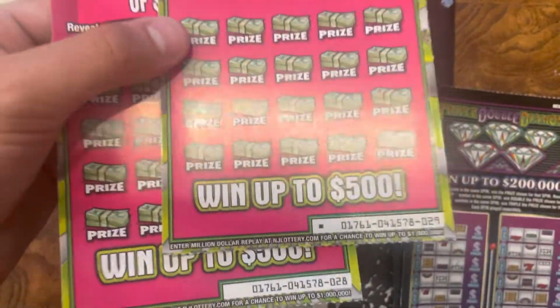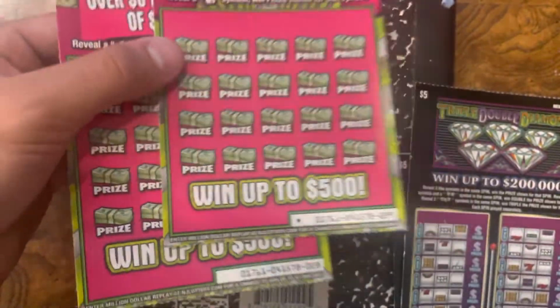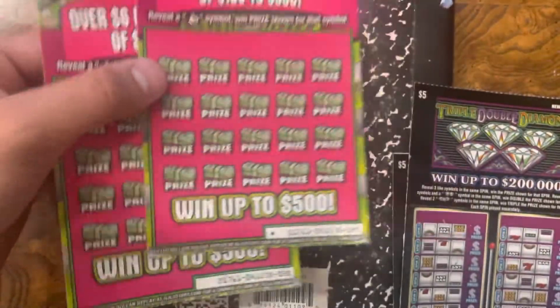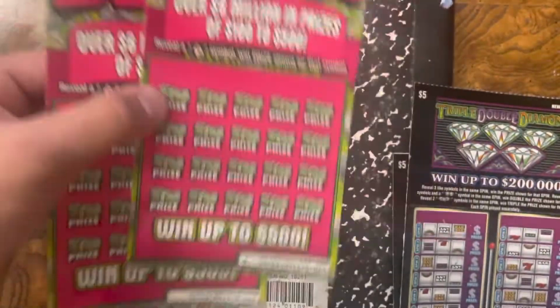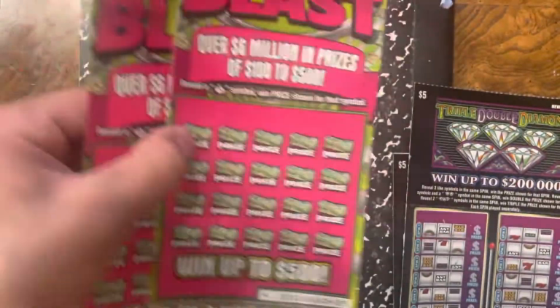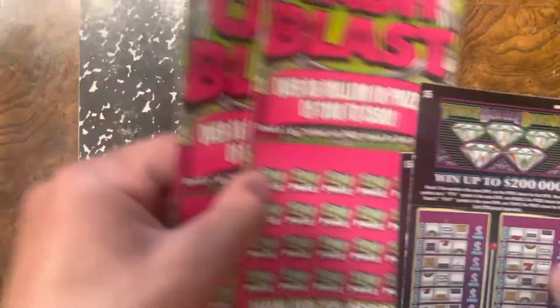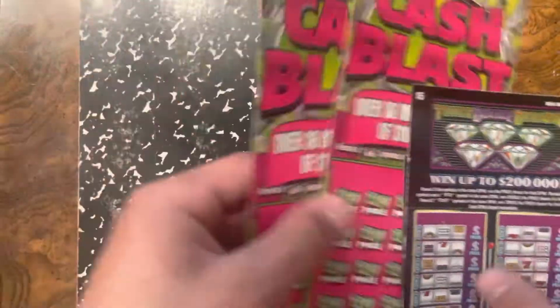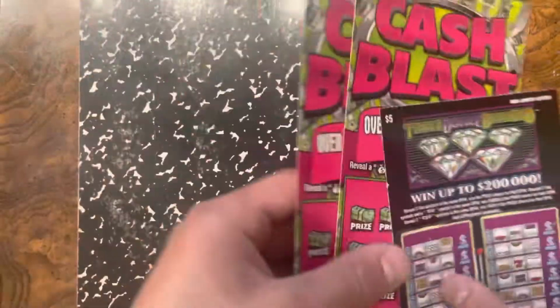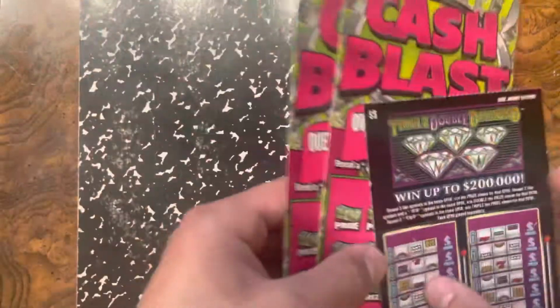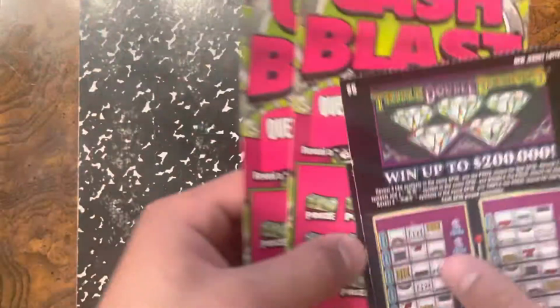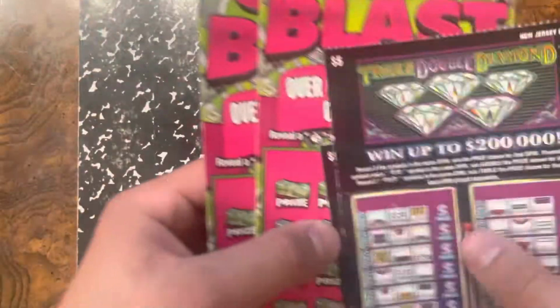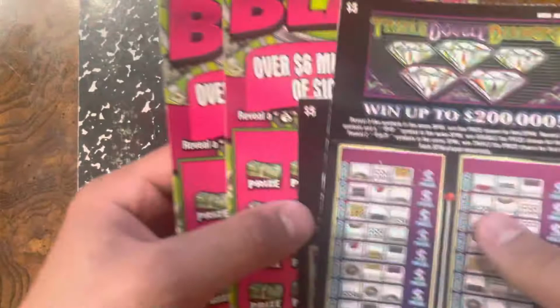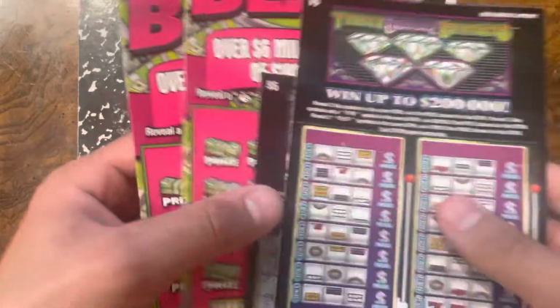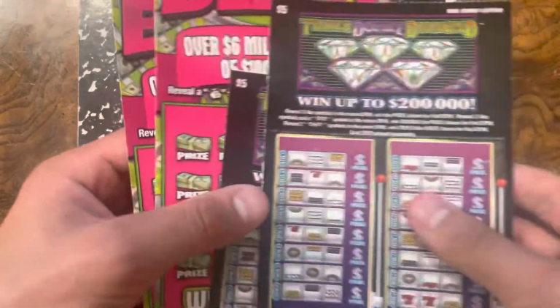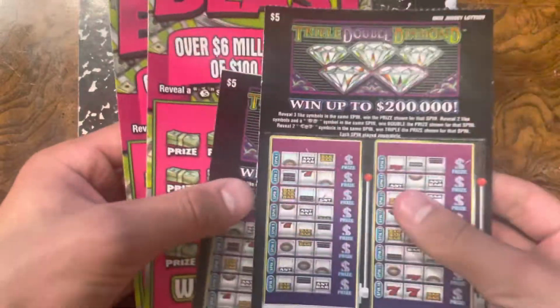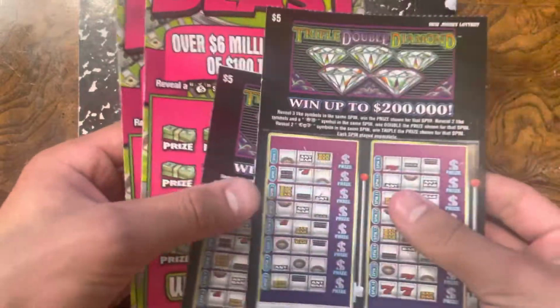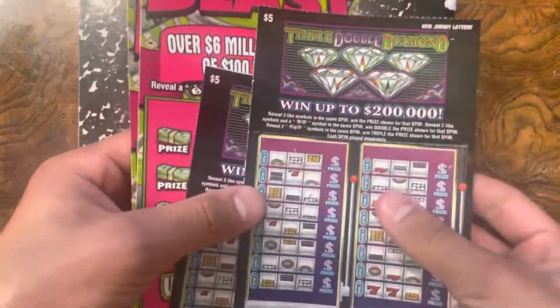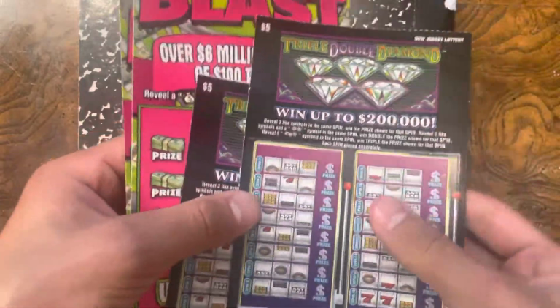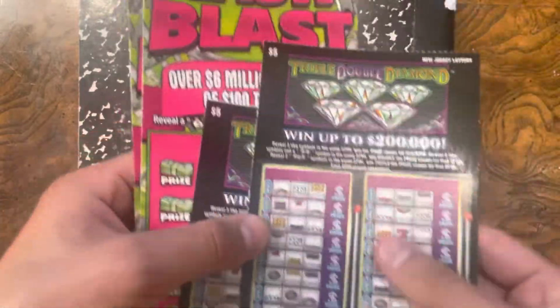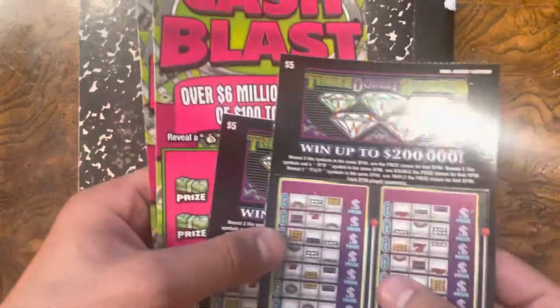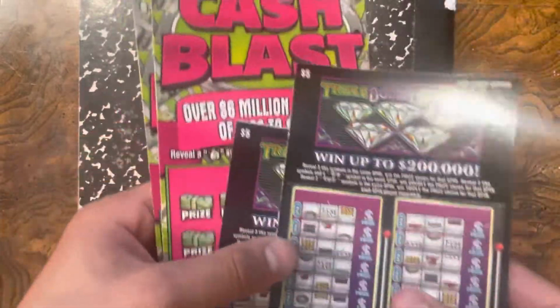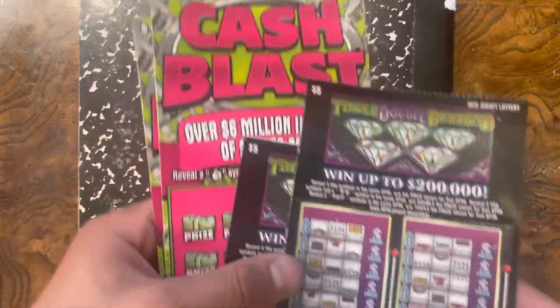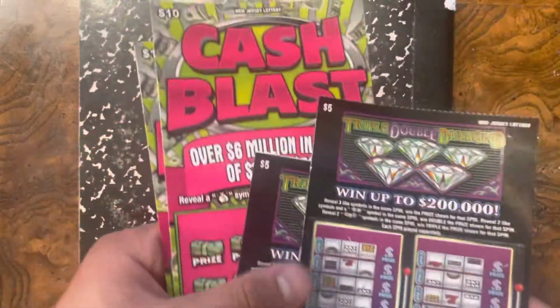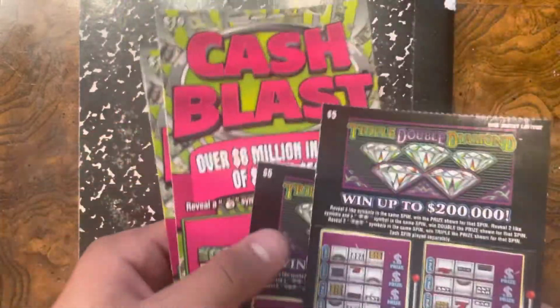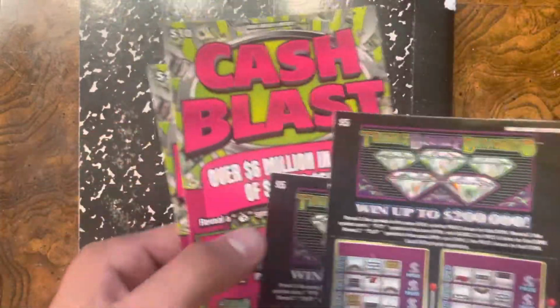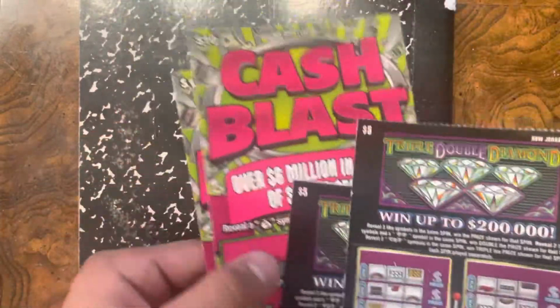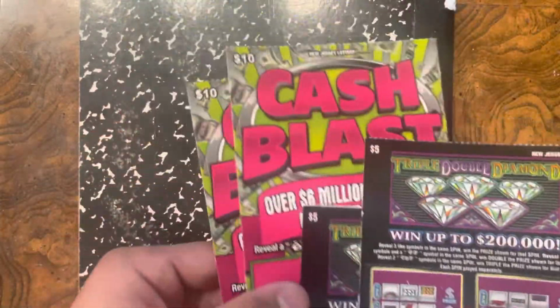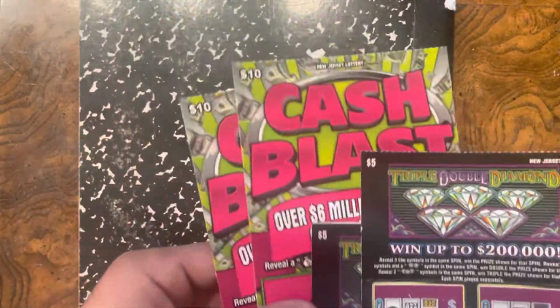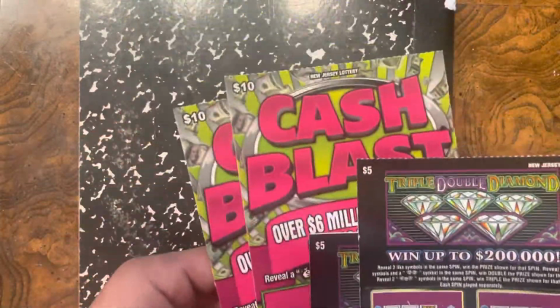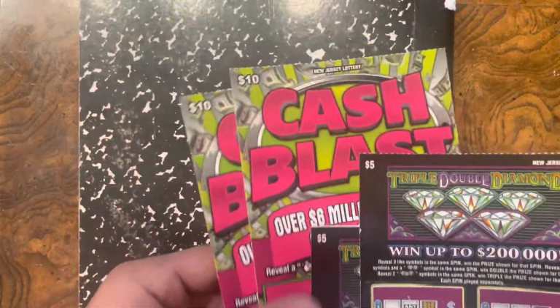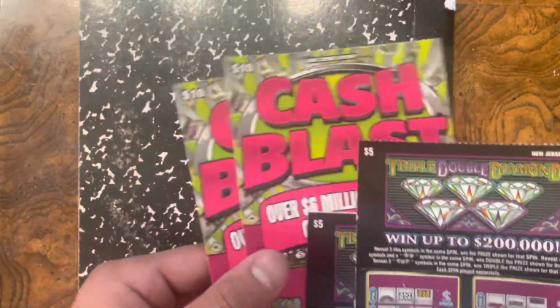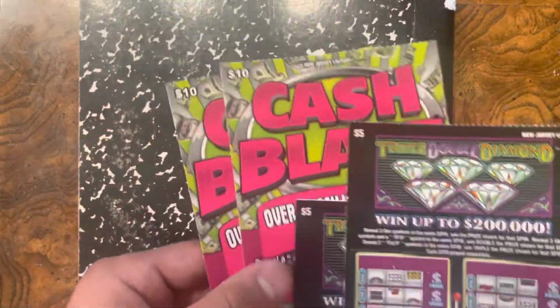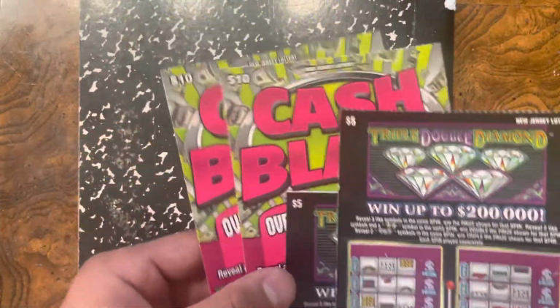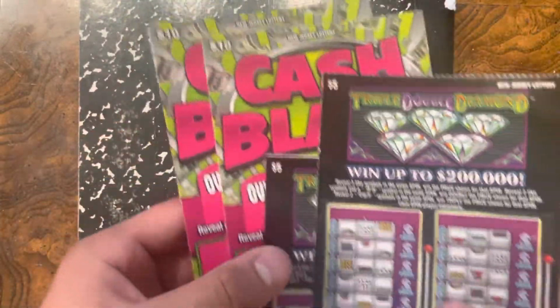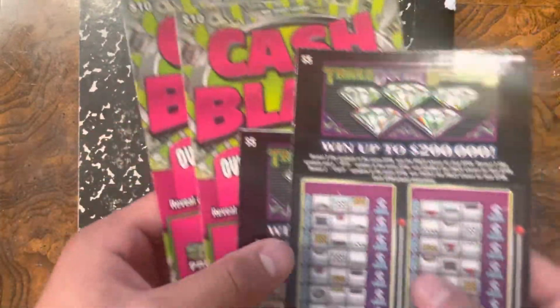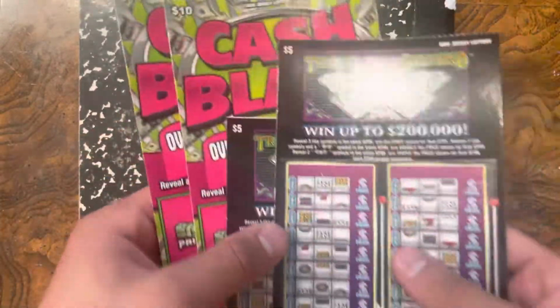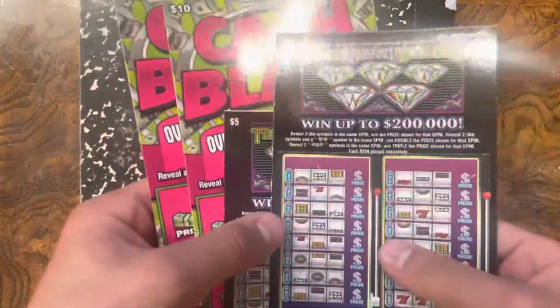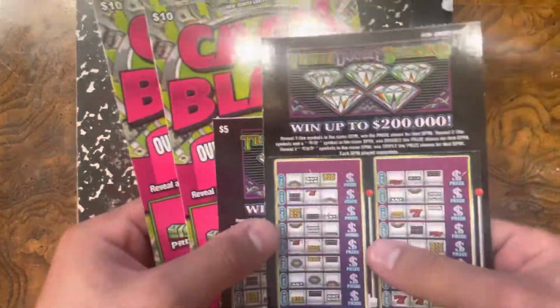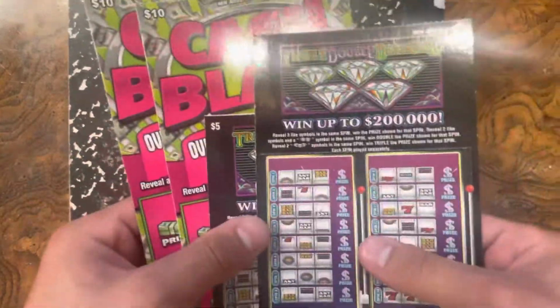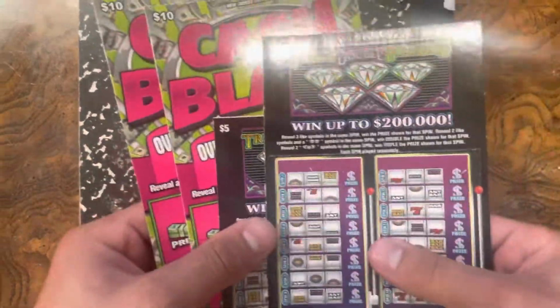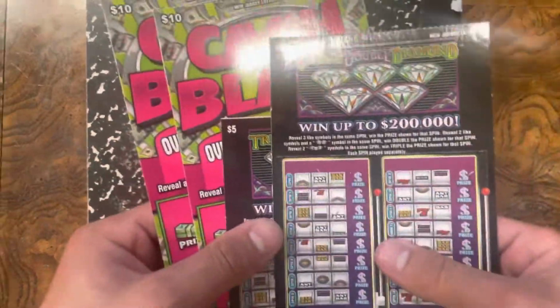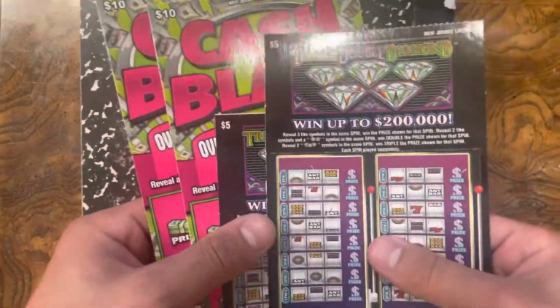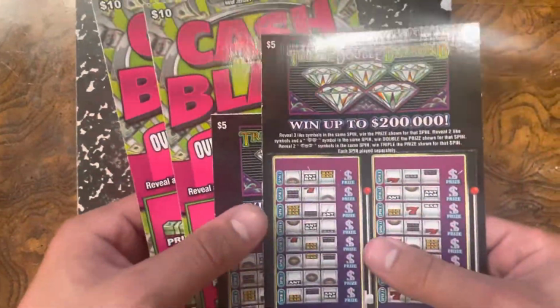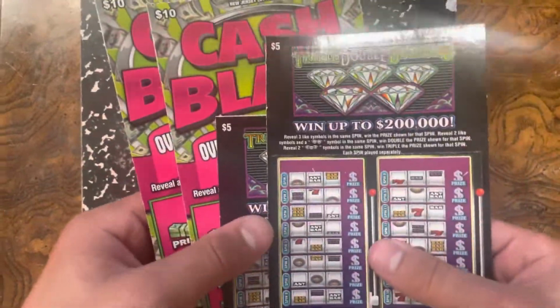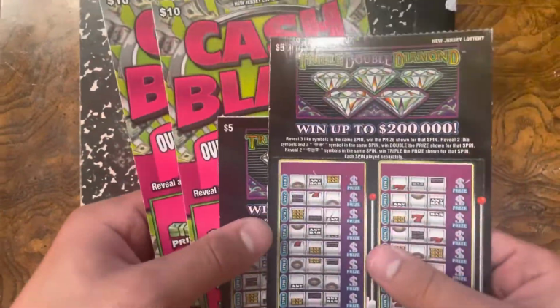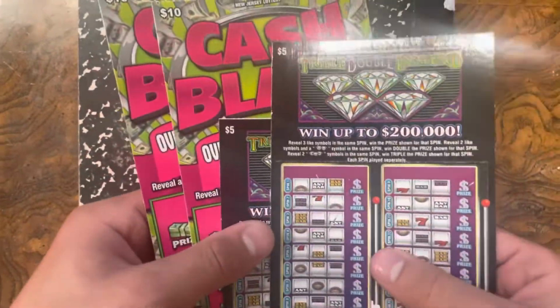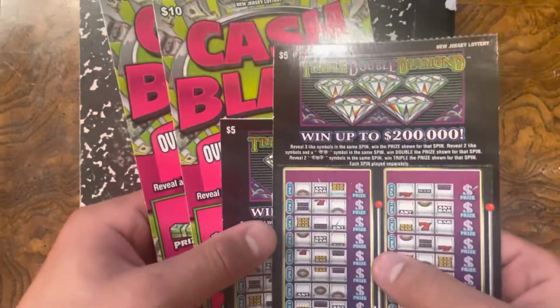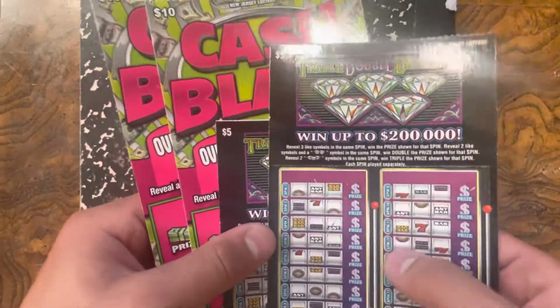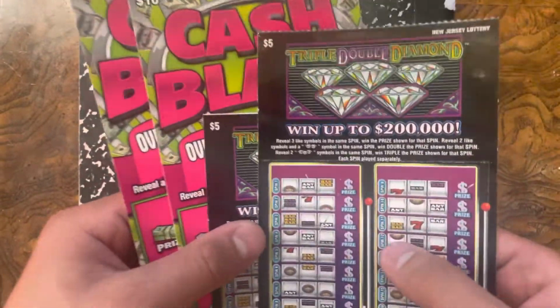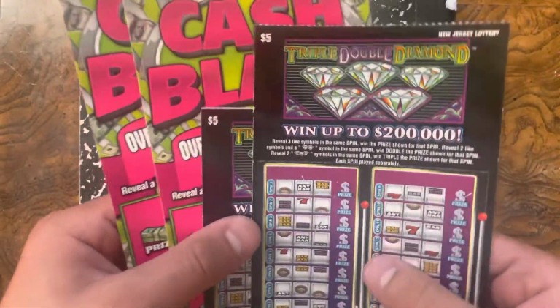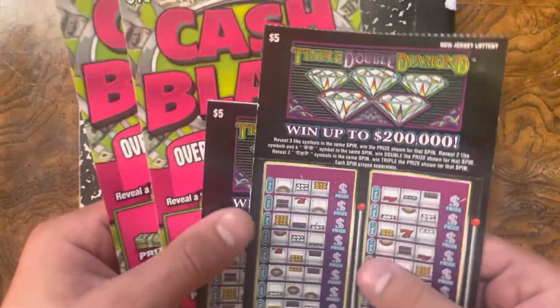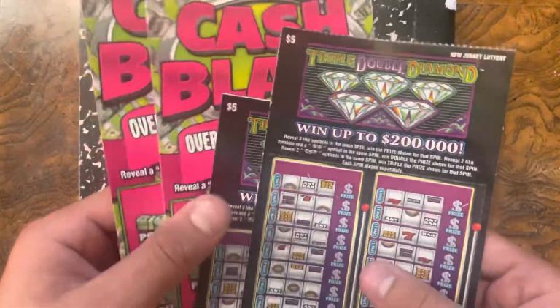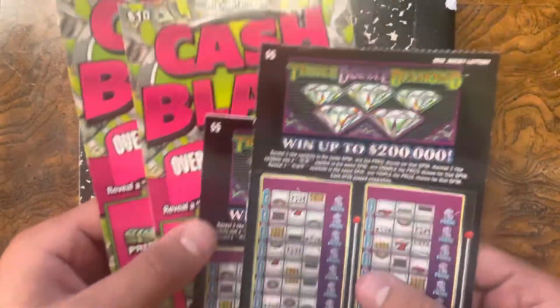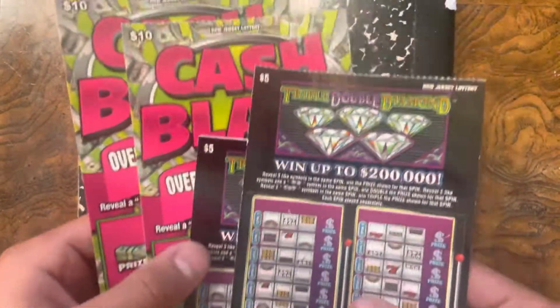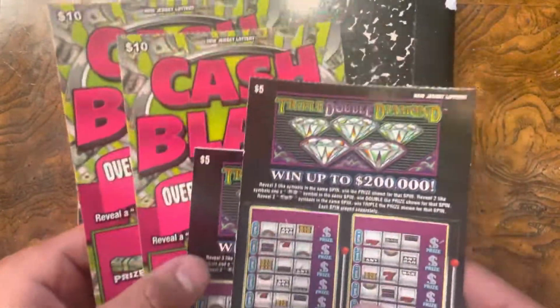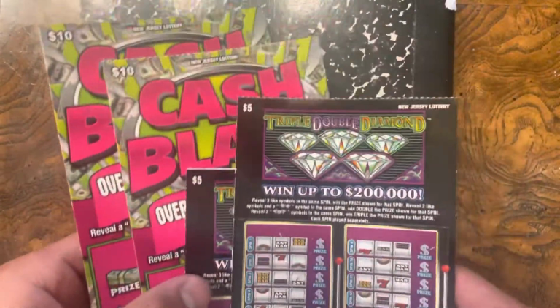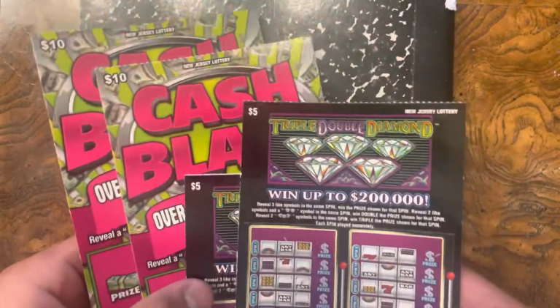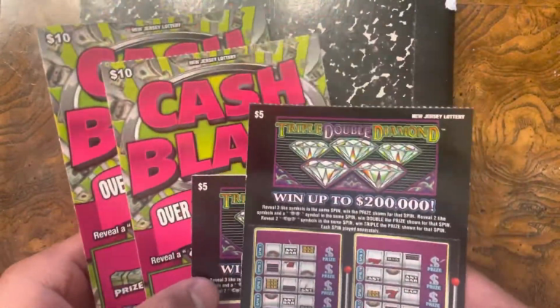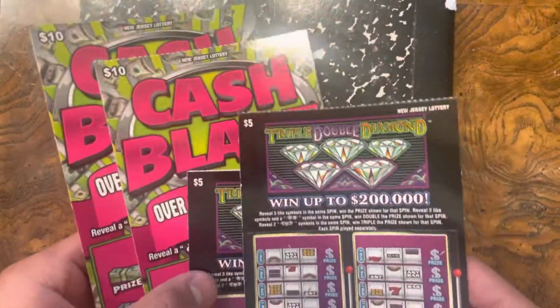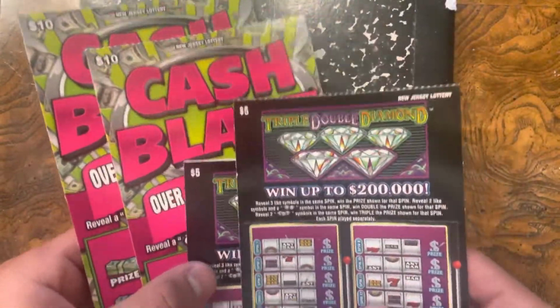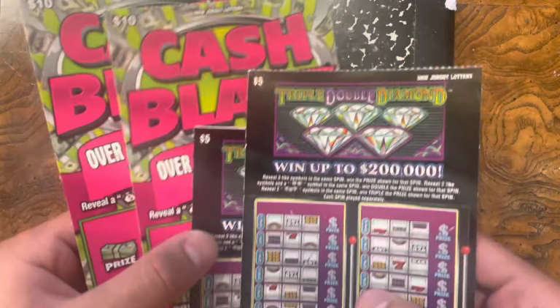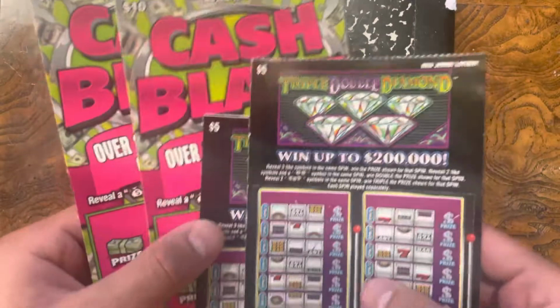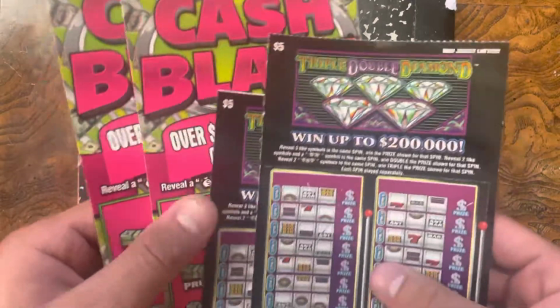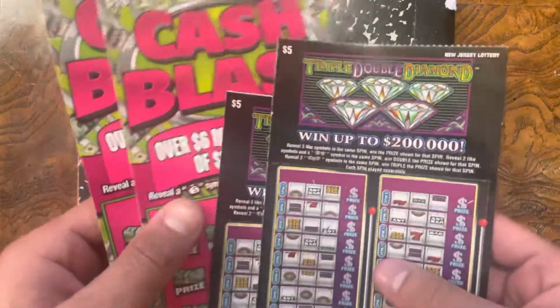There is also a new $2 Blackjack, but I could not find that. So I will try and find that and put that in maybe my next video.